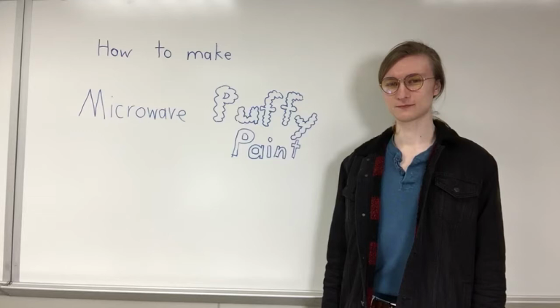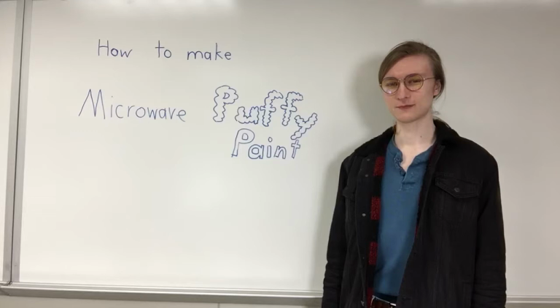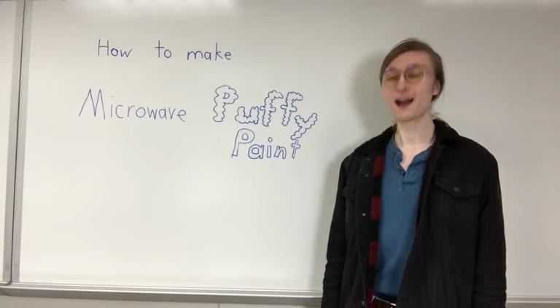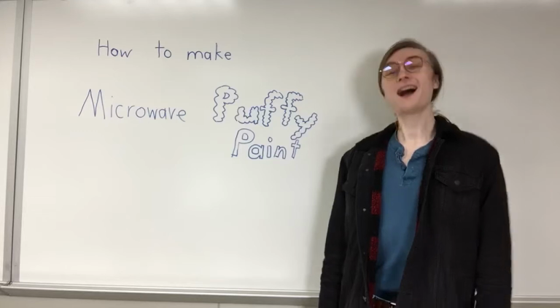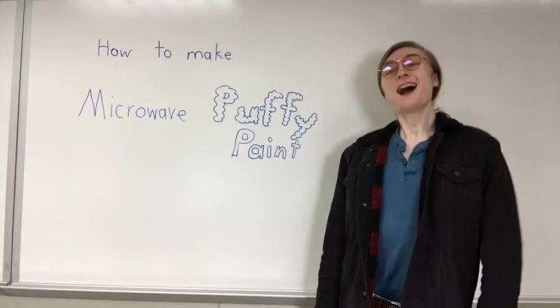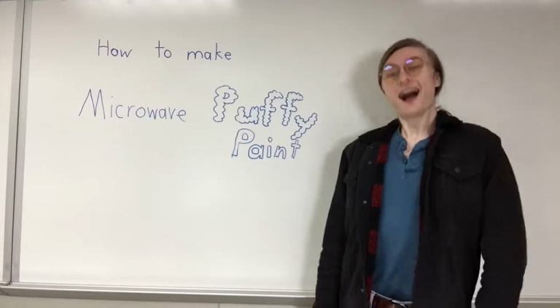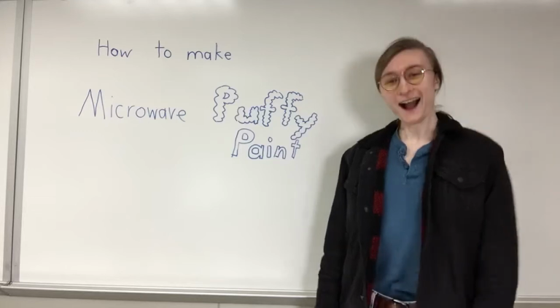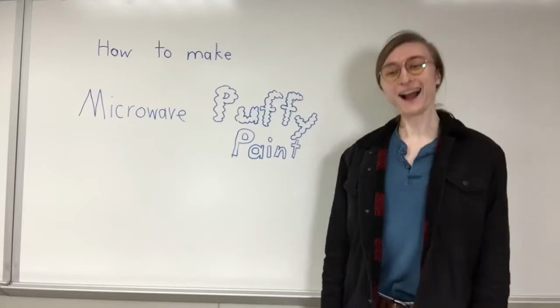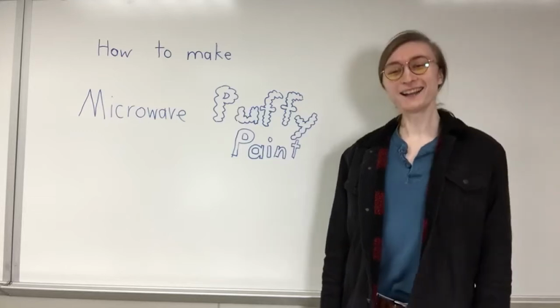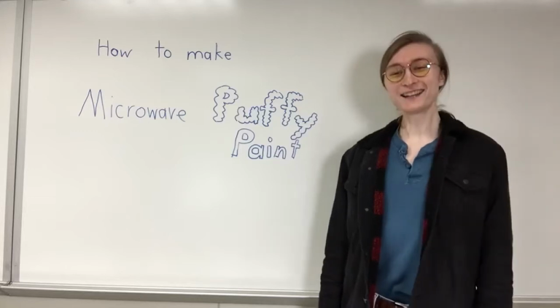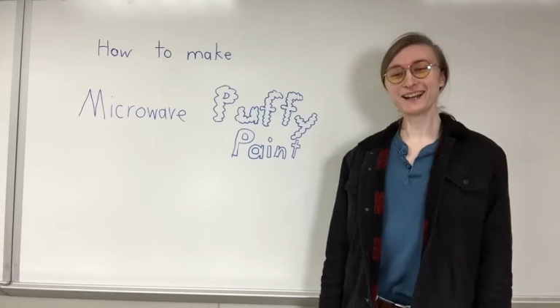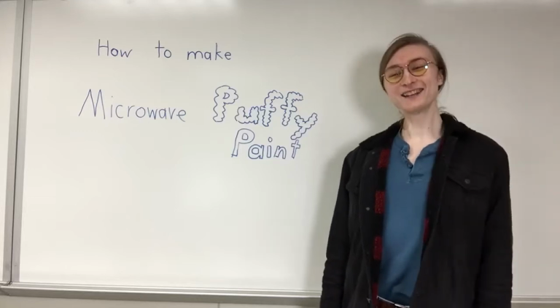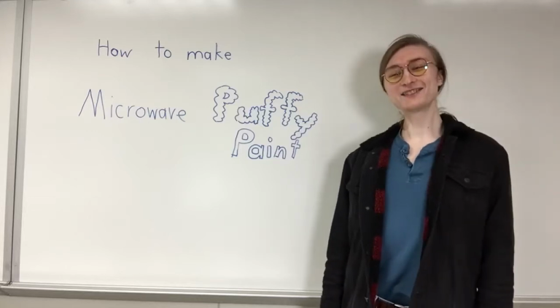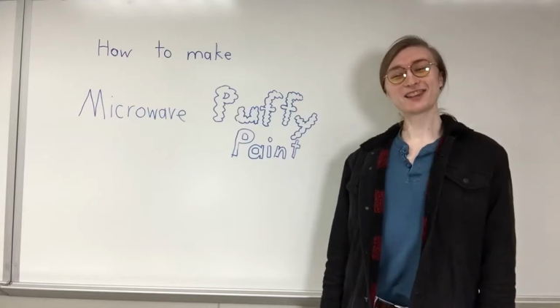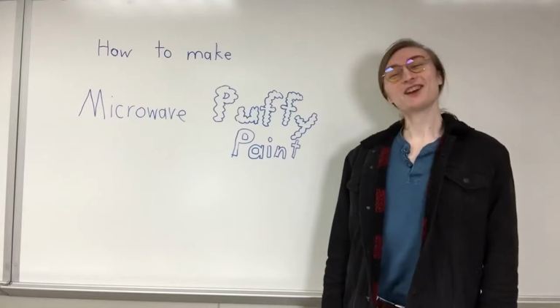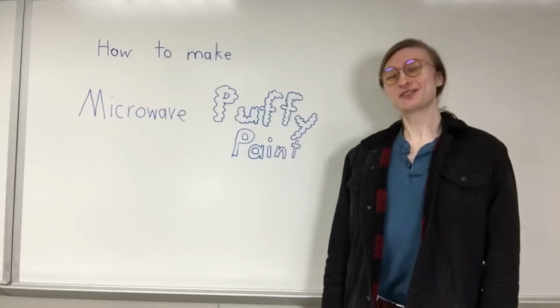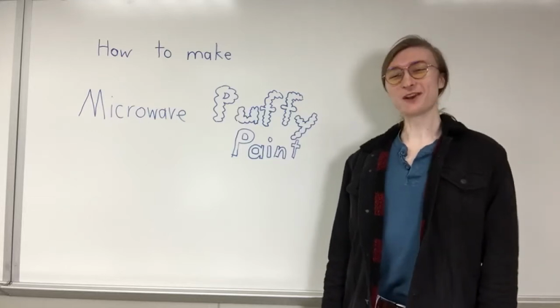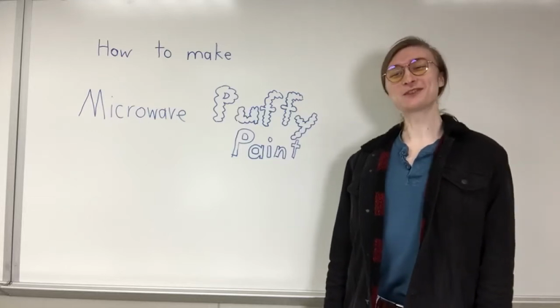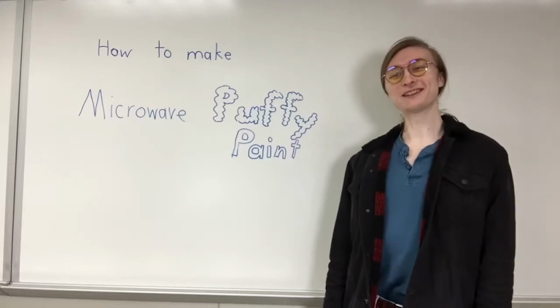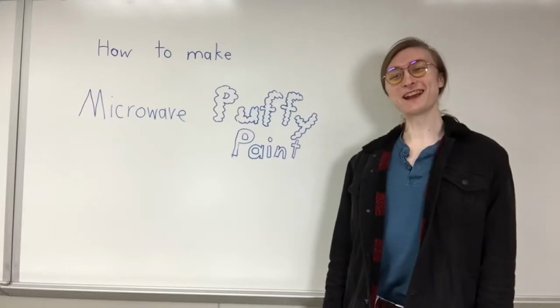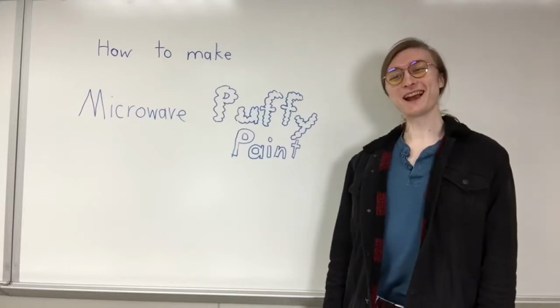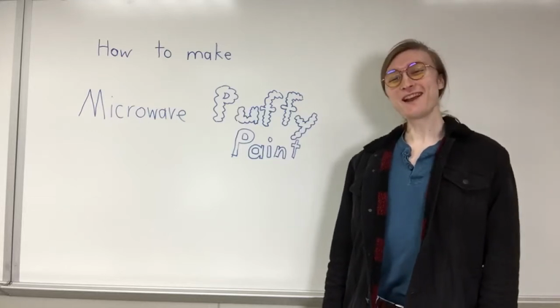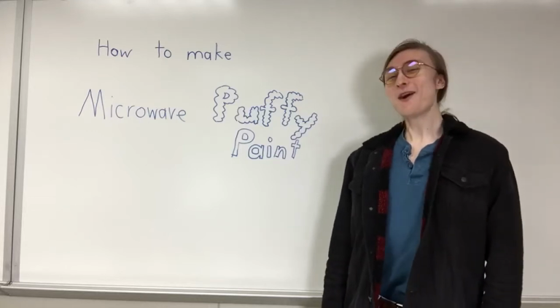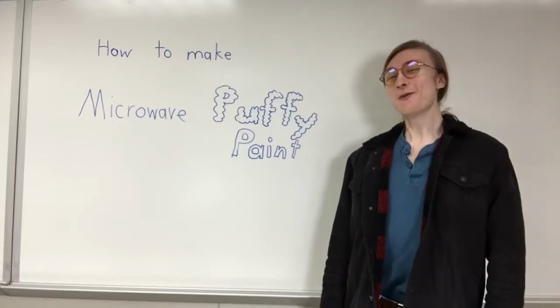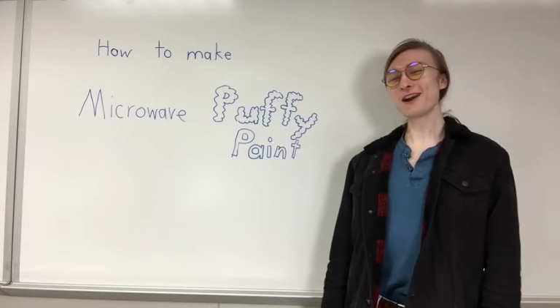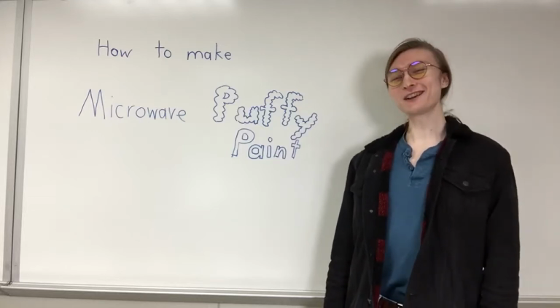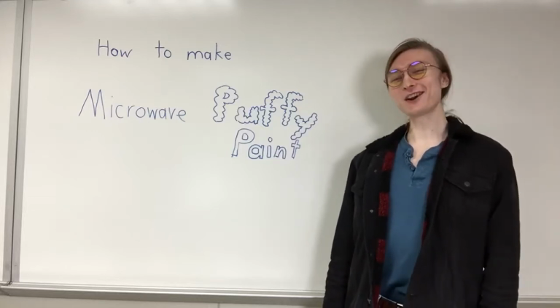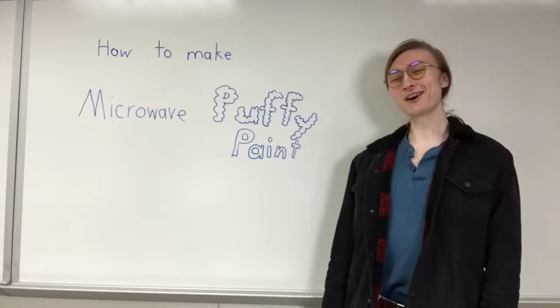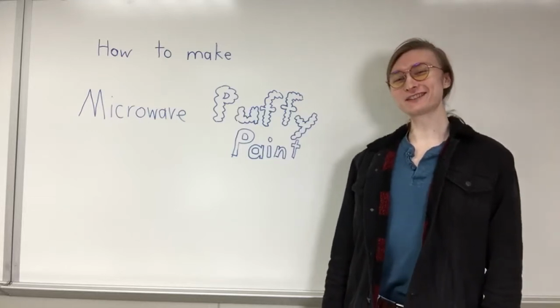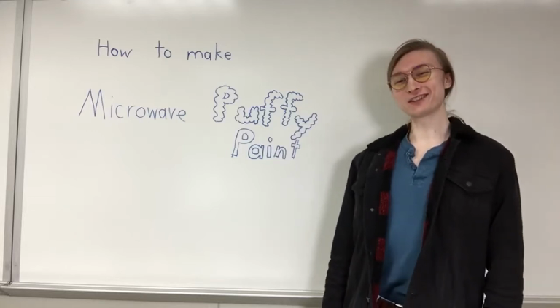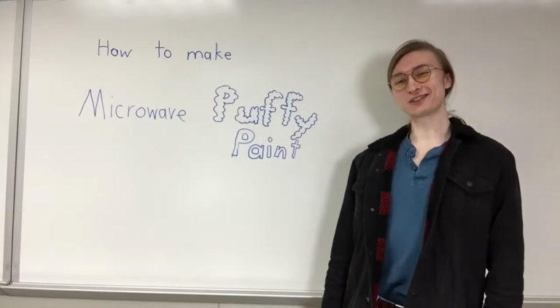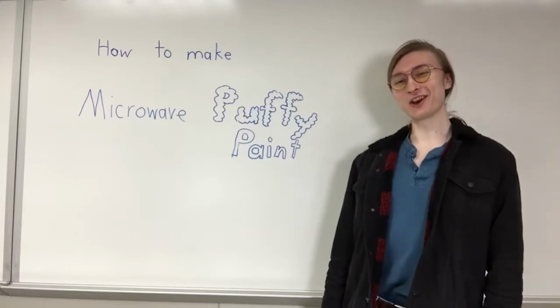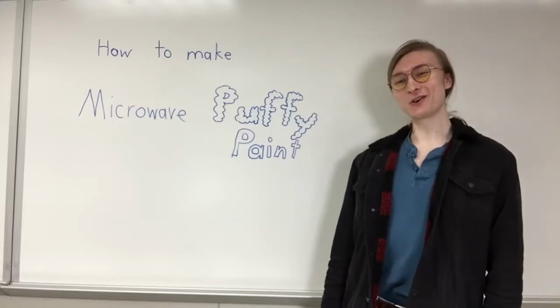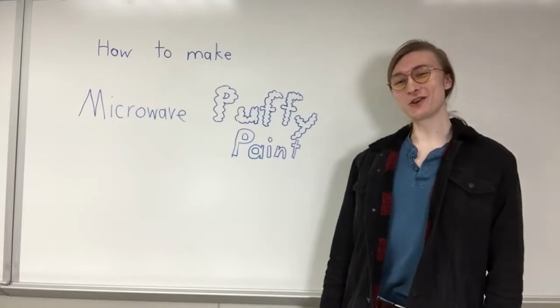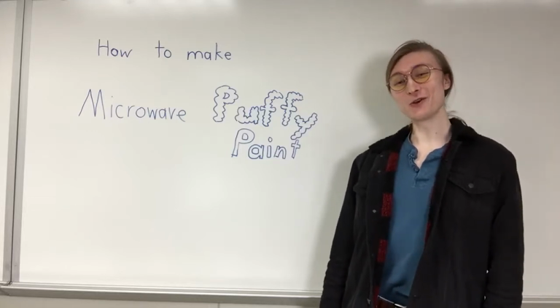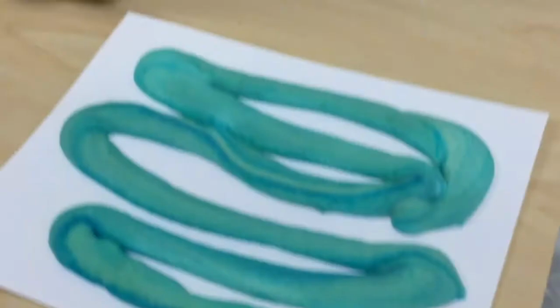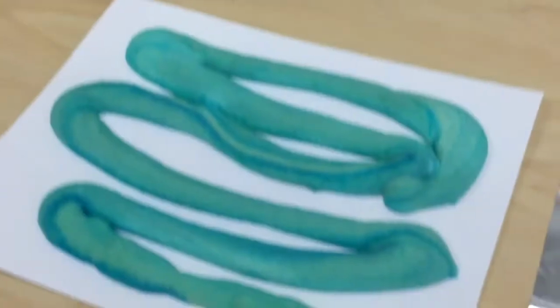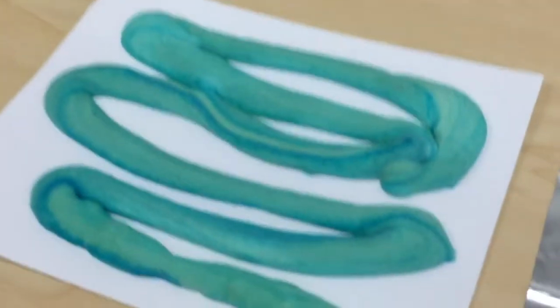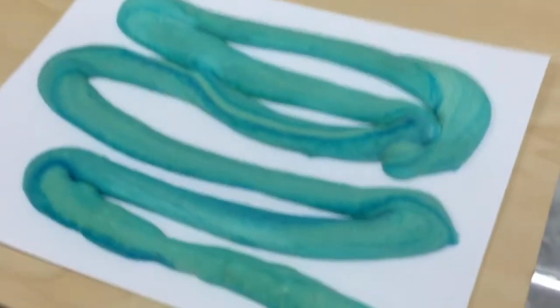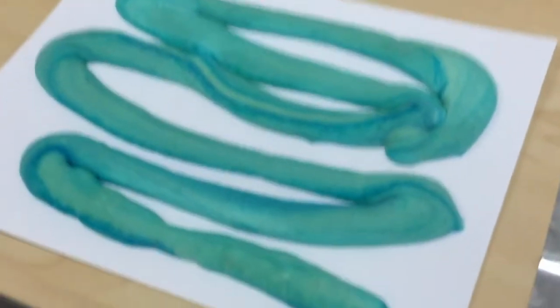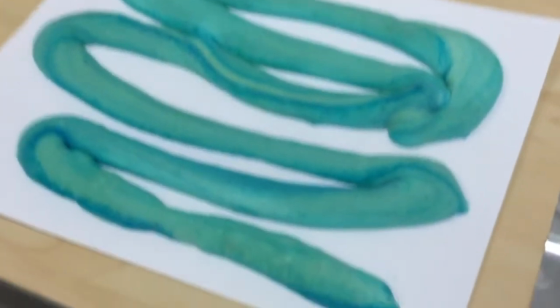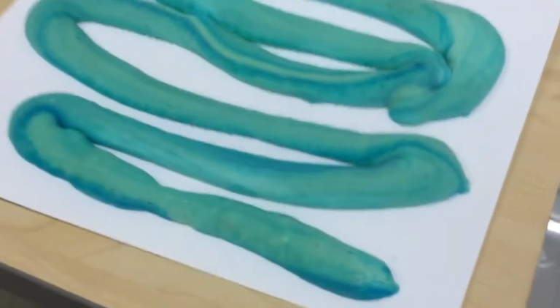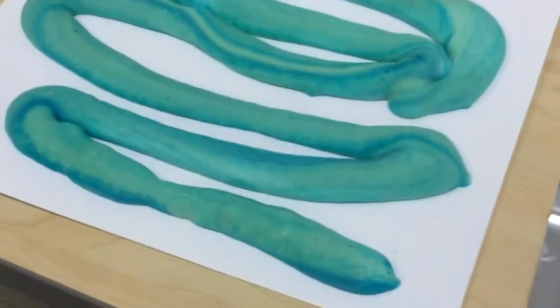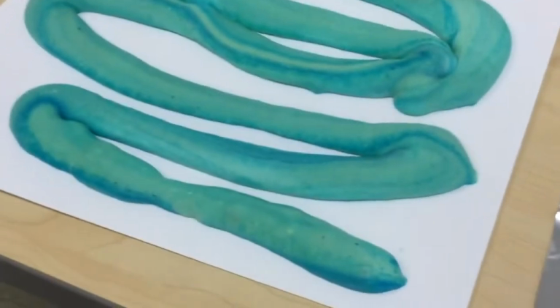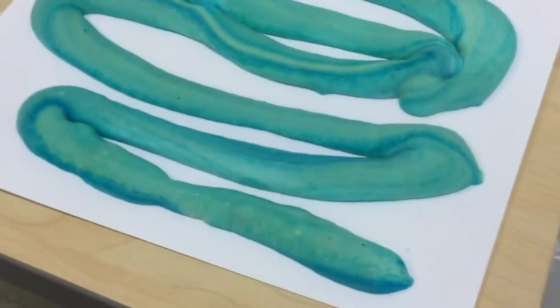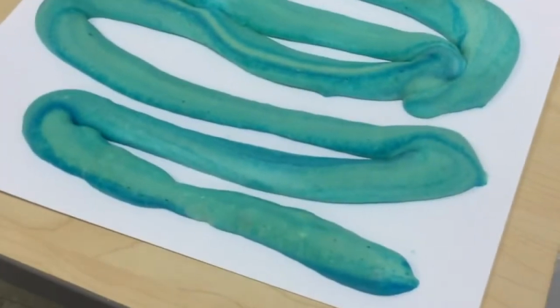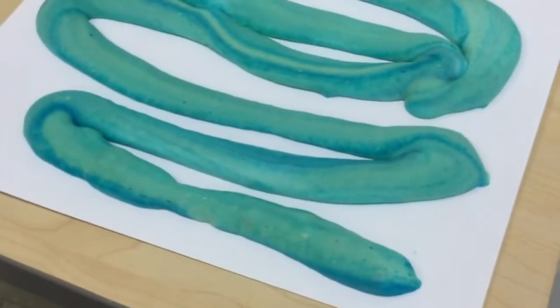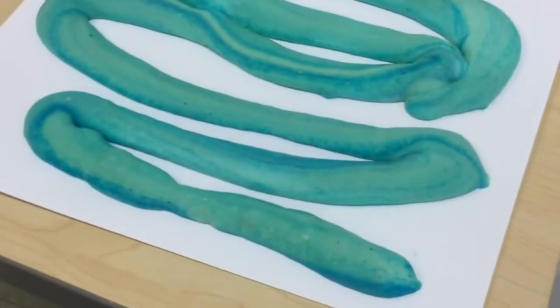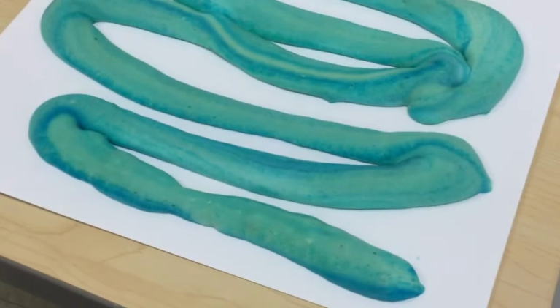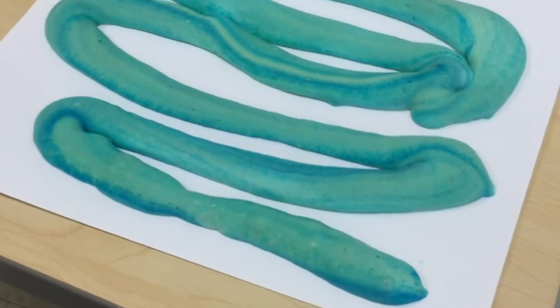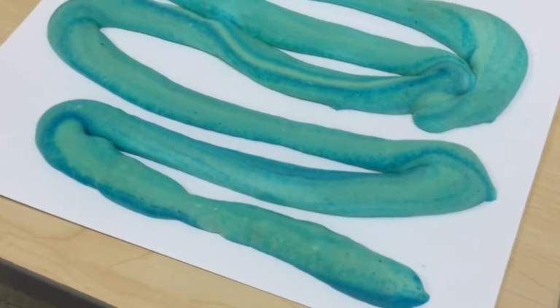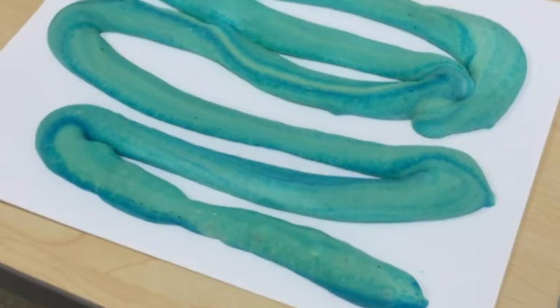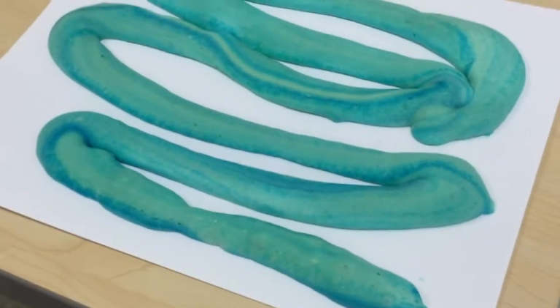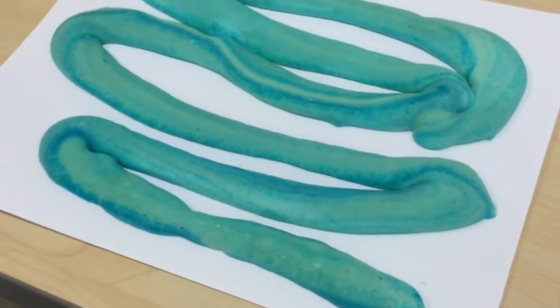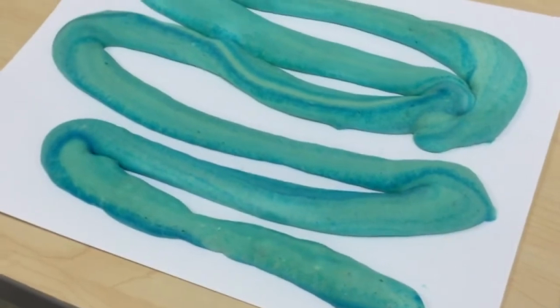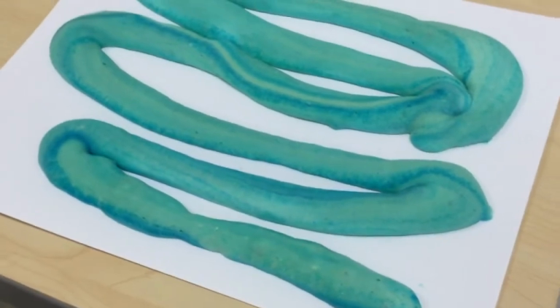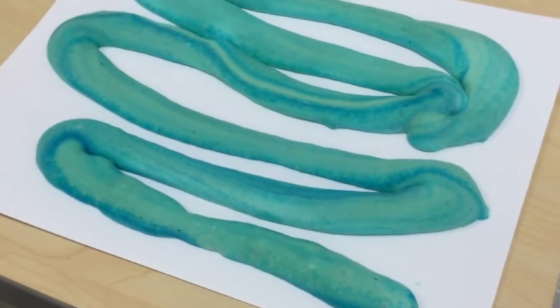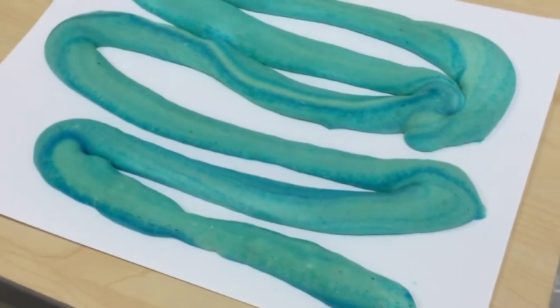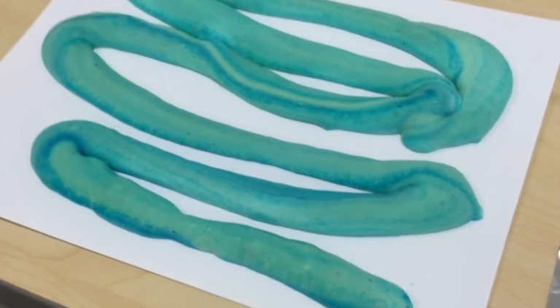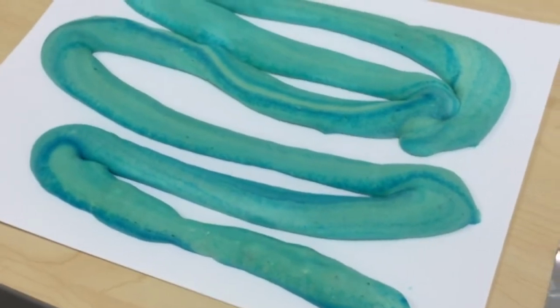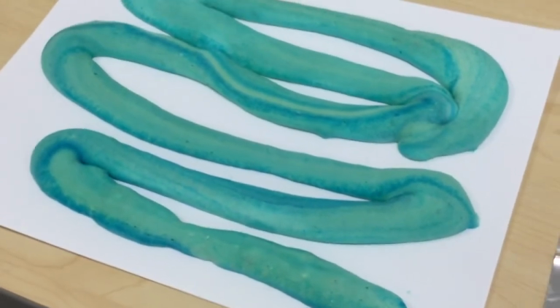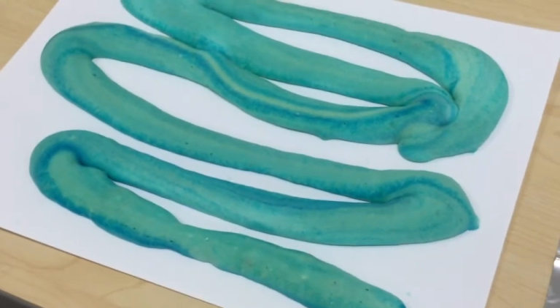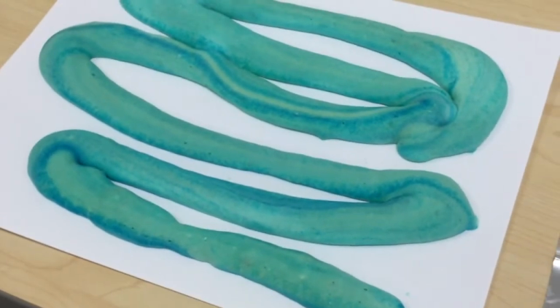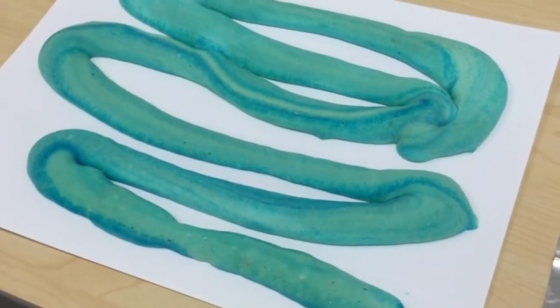Hi kids! Today we're going to show you how to make microwave puffy paint.